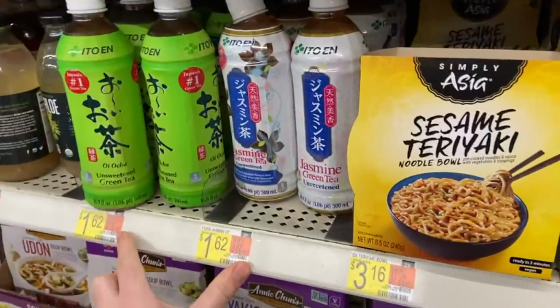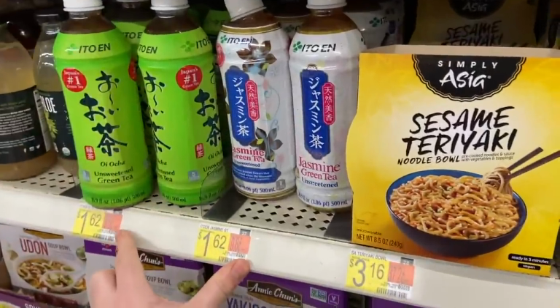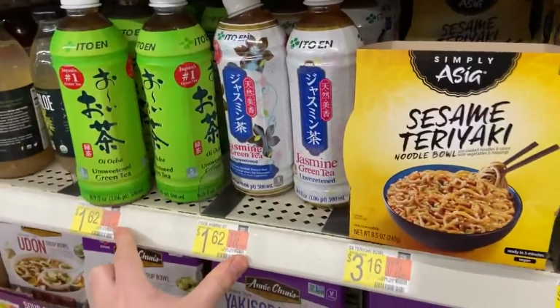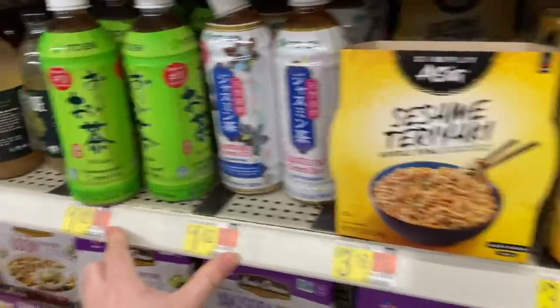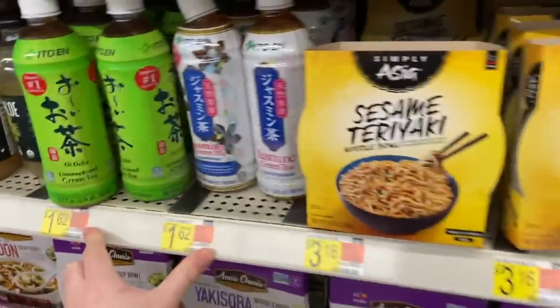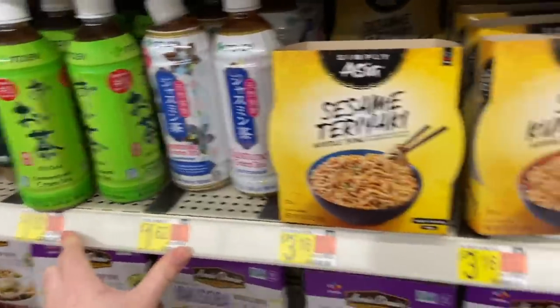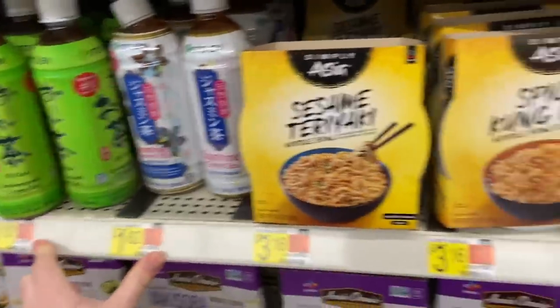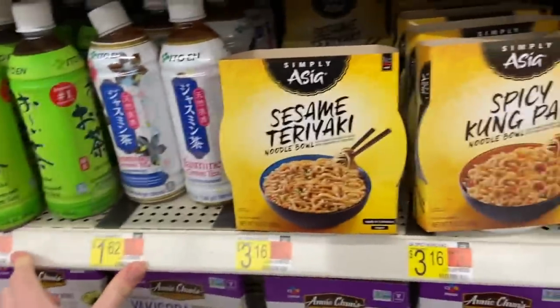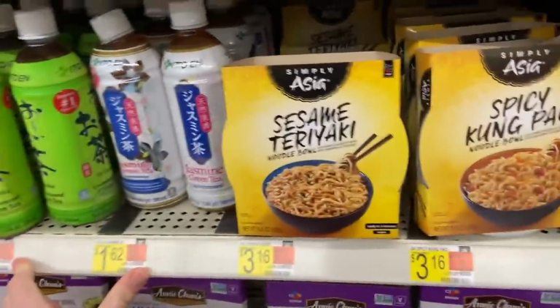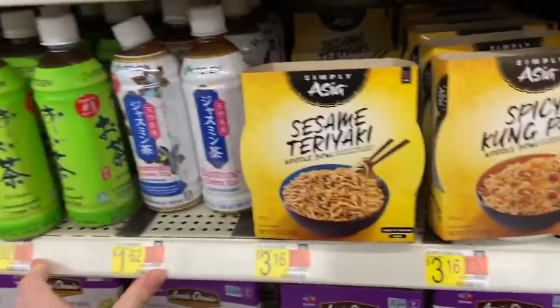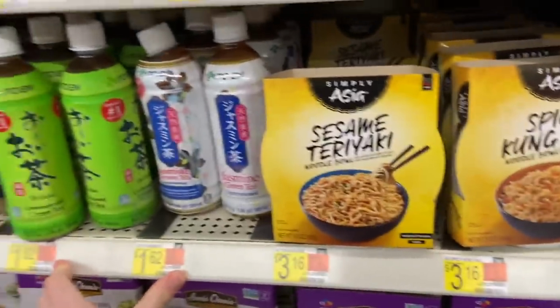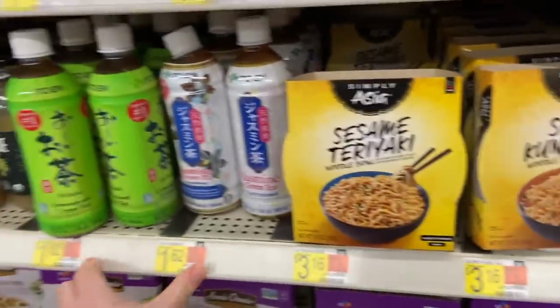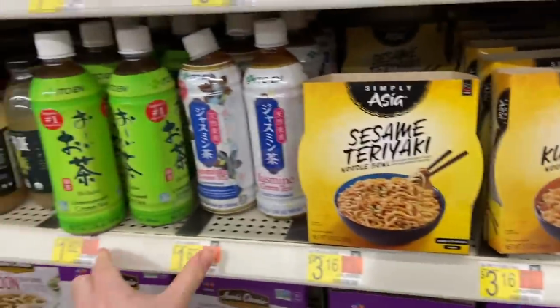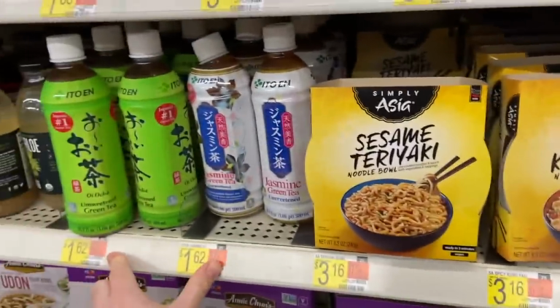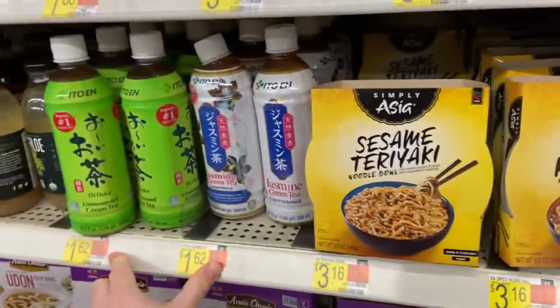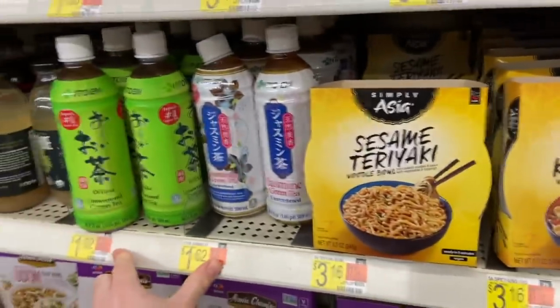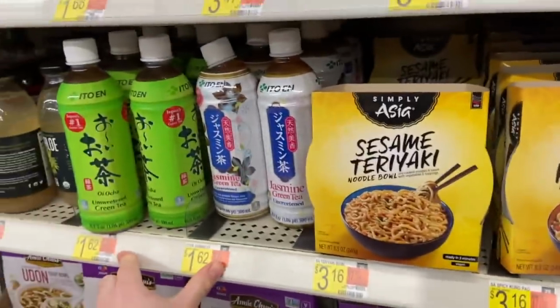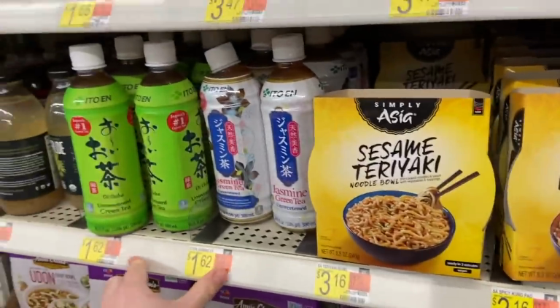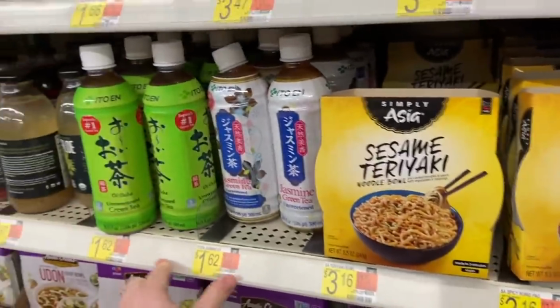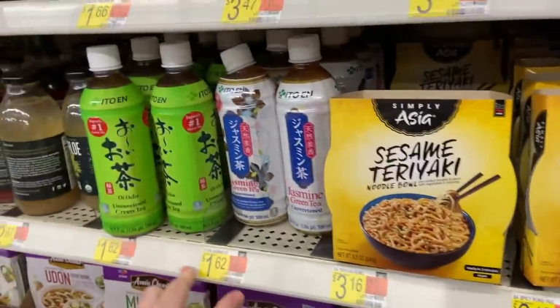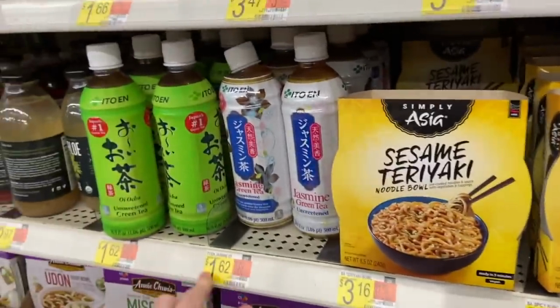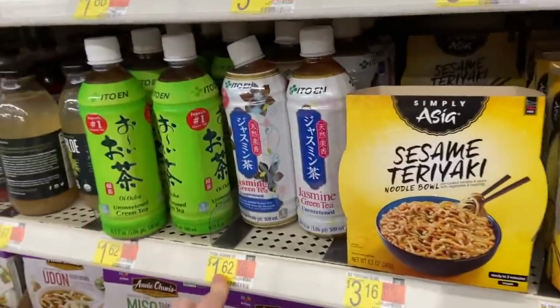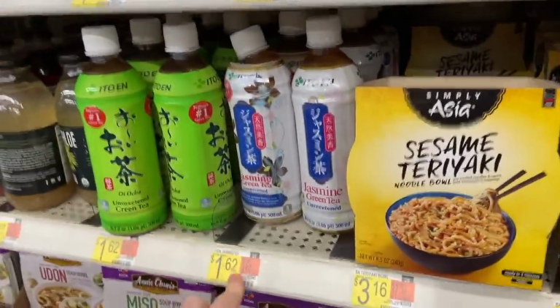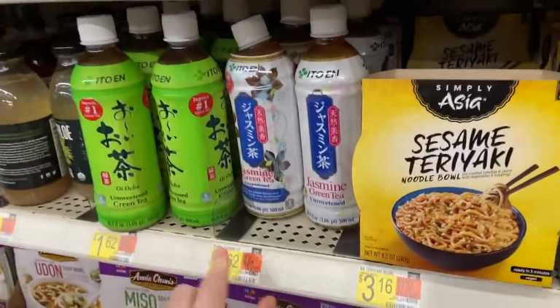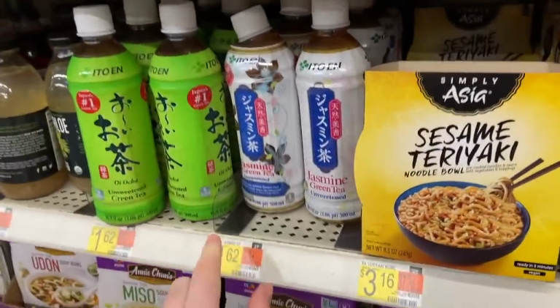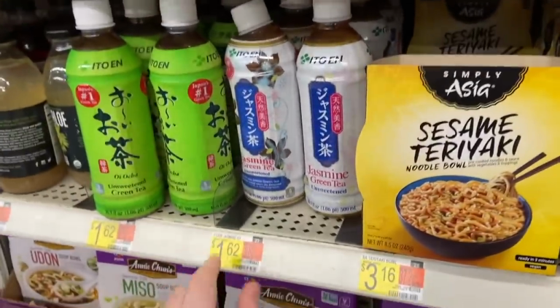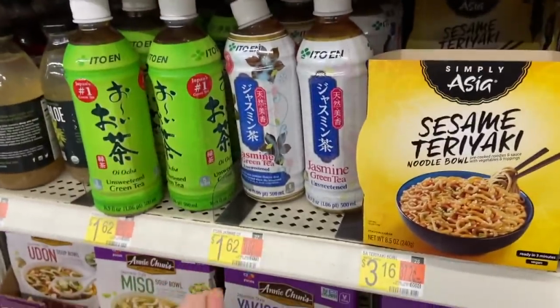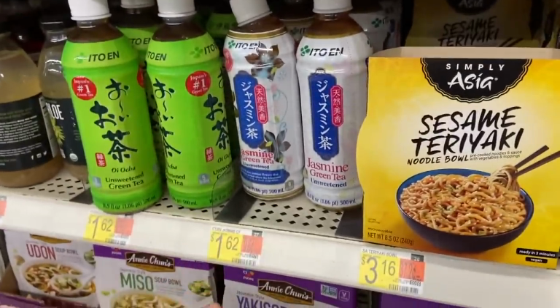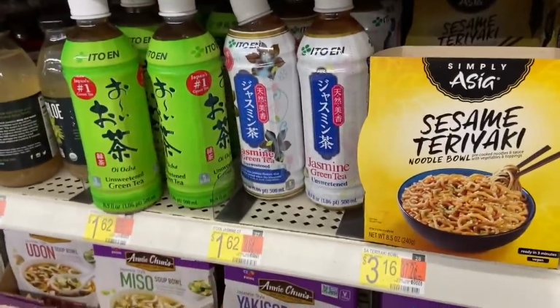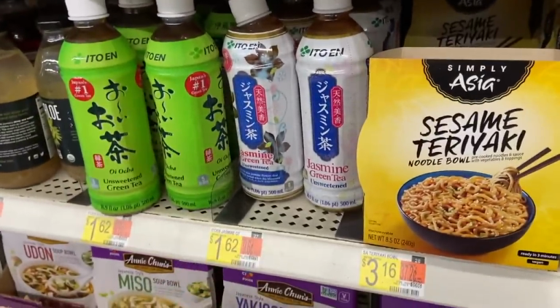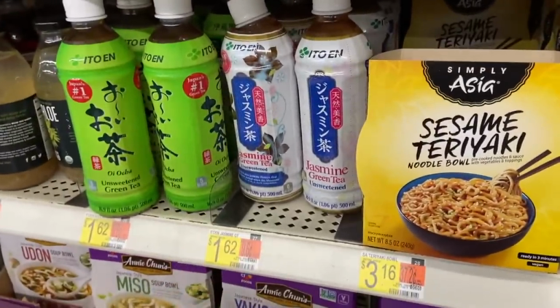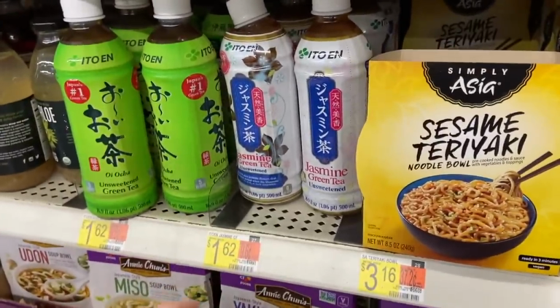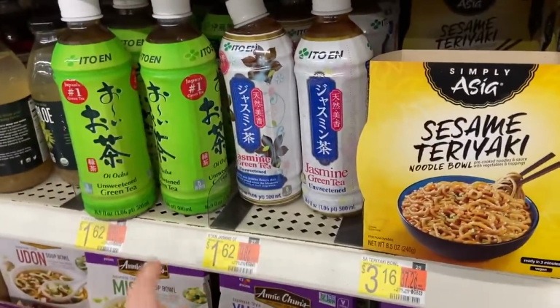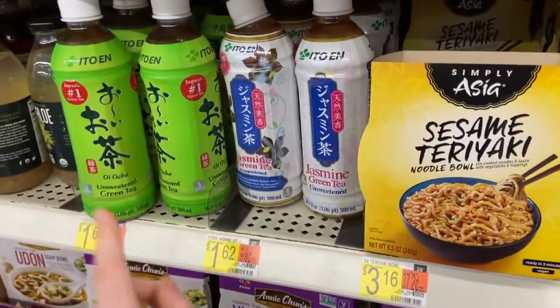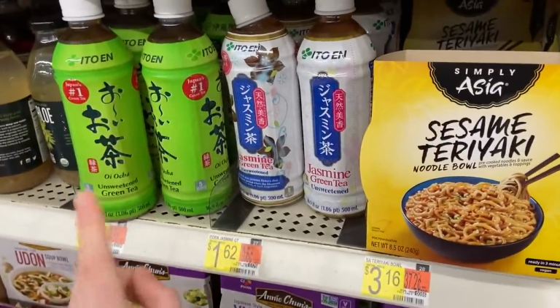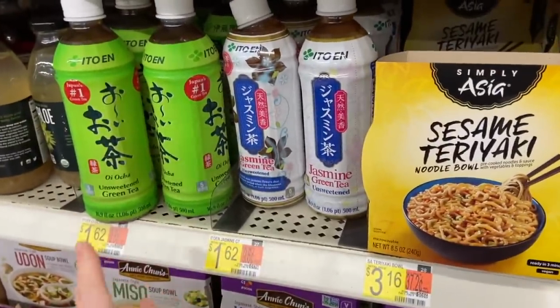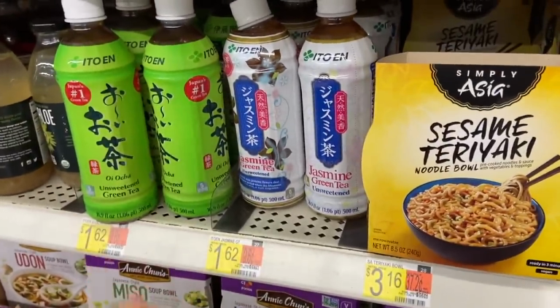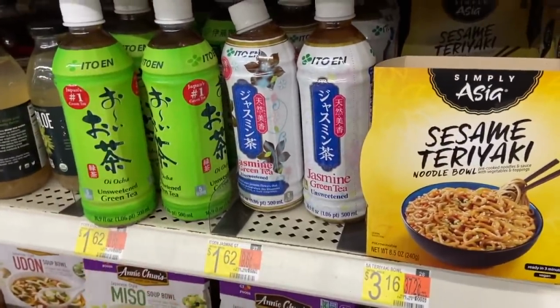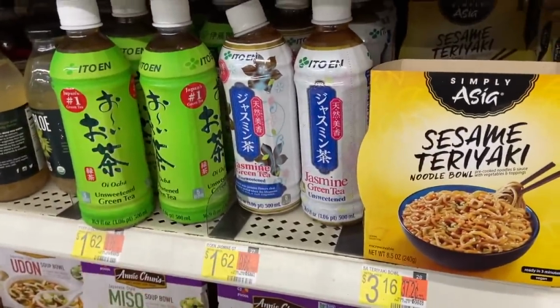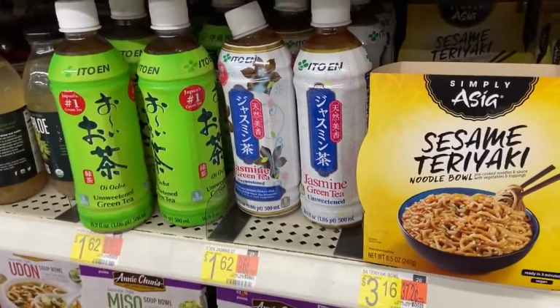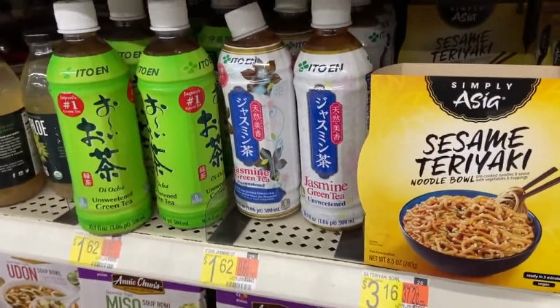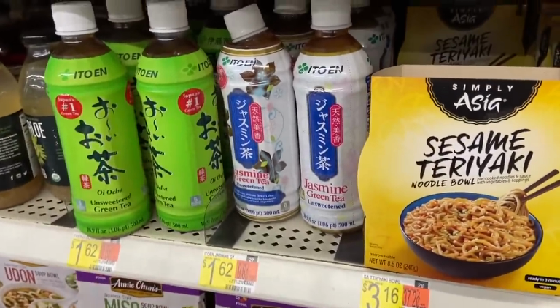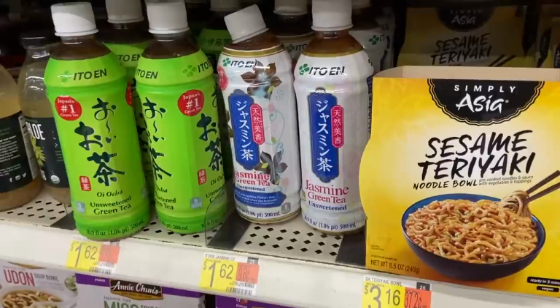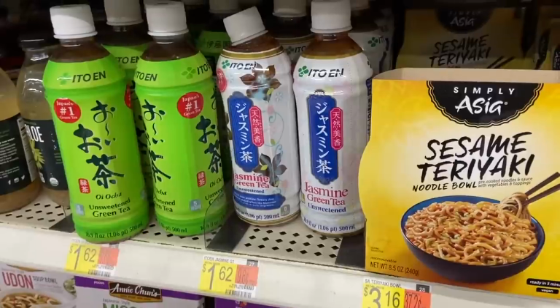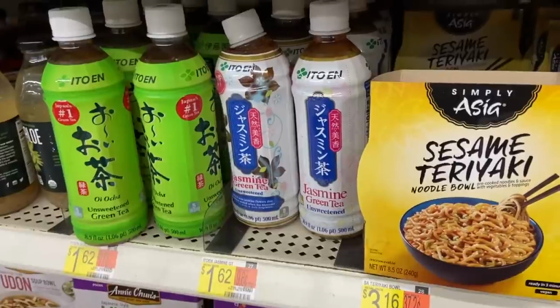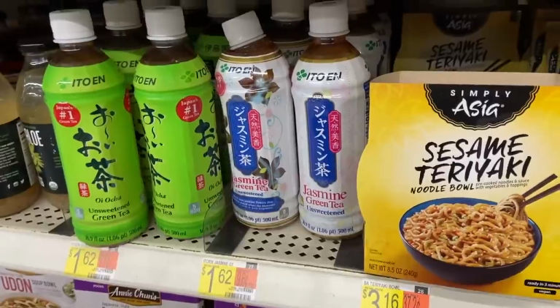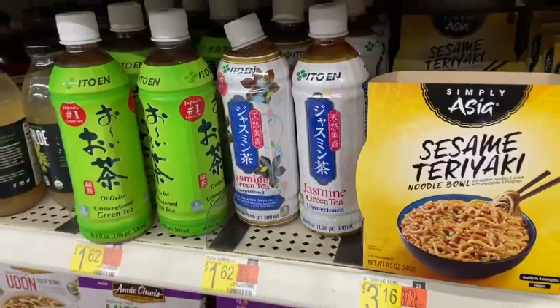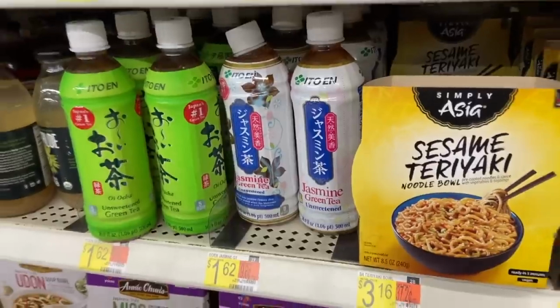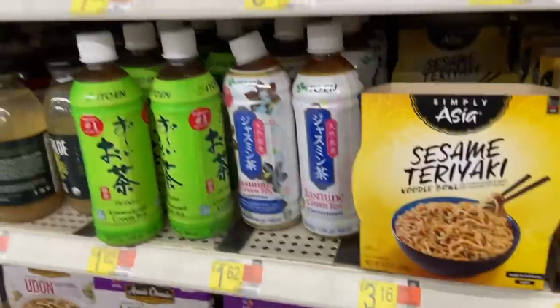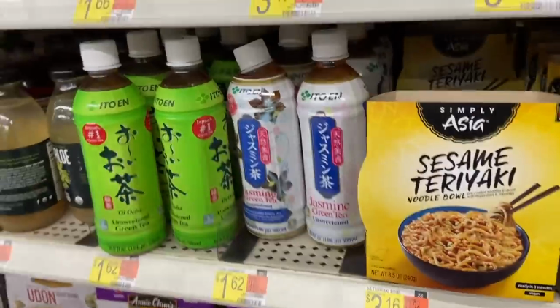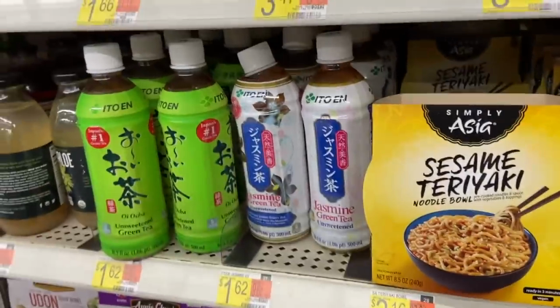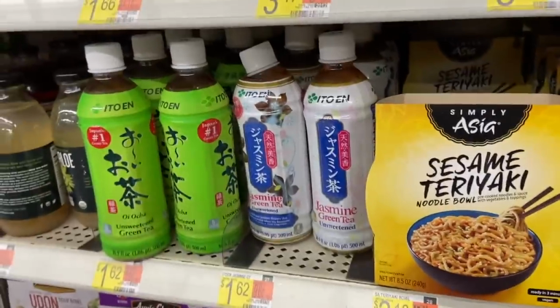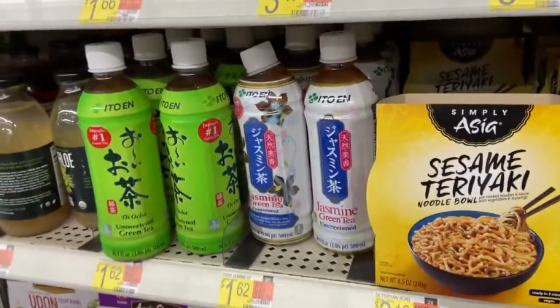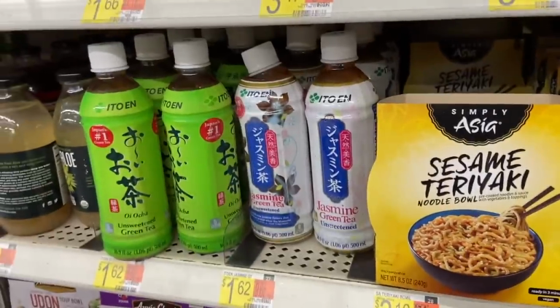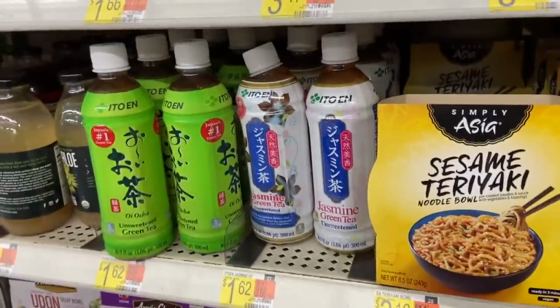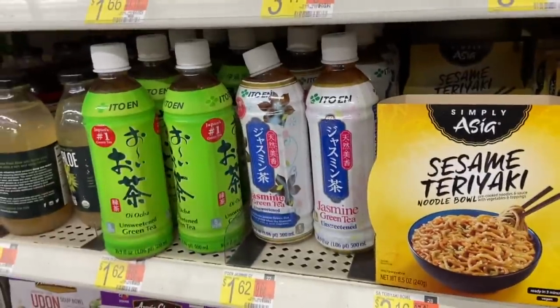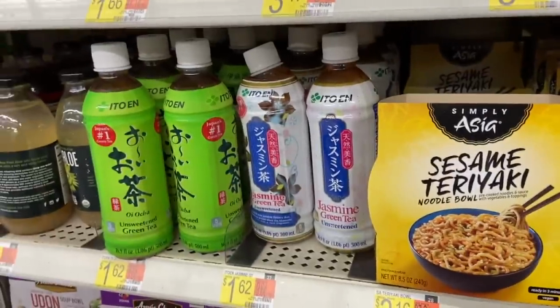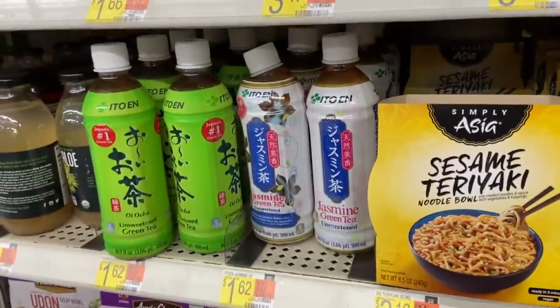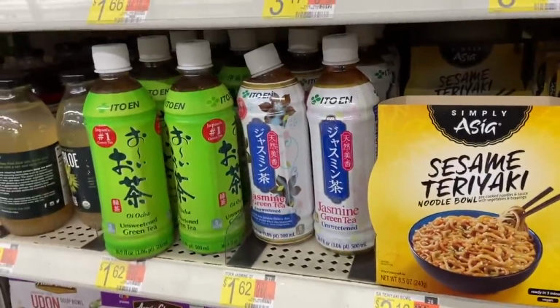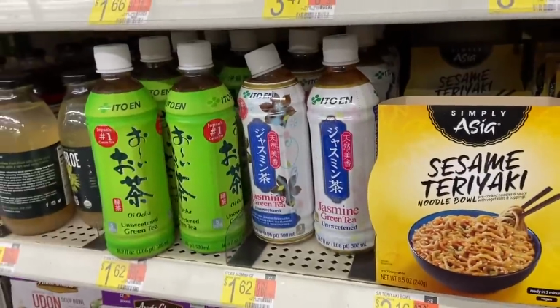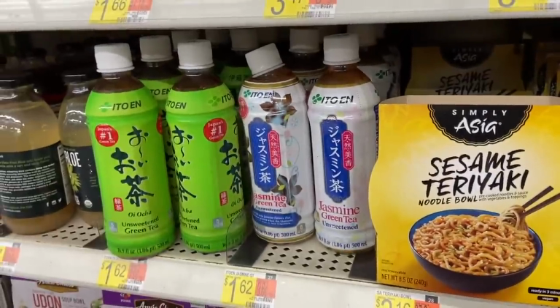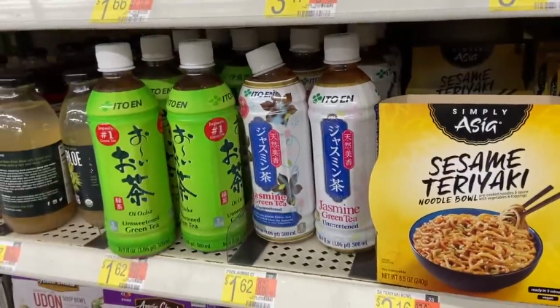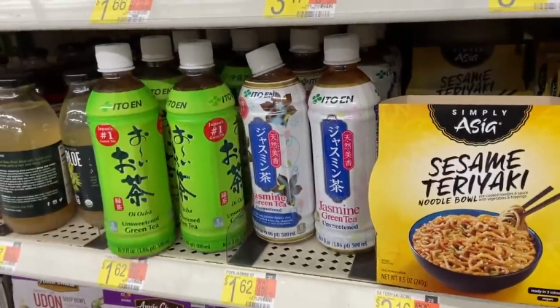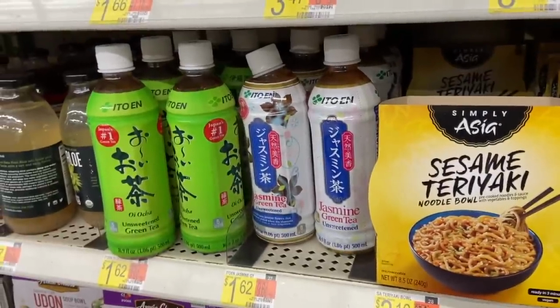The Oi Ocha tea is $1.62, and Ibotta has $1 back, making it just $0.62. Really good for any bonuses you have.